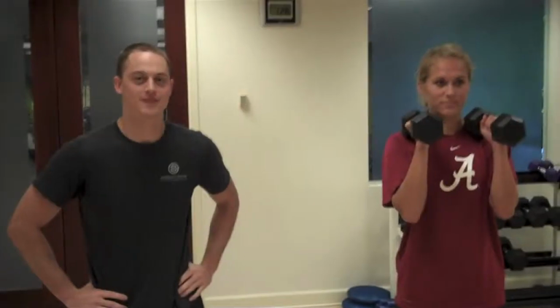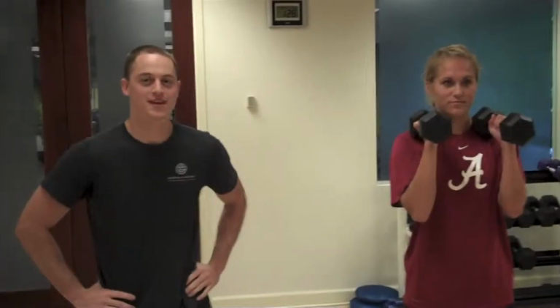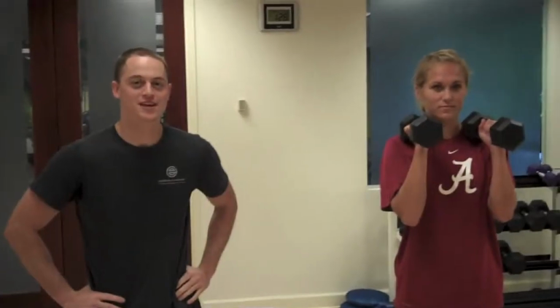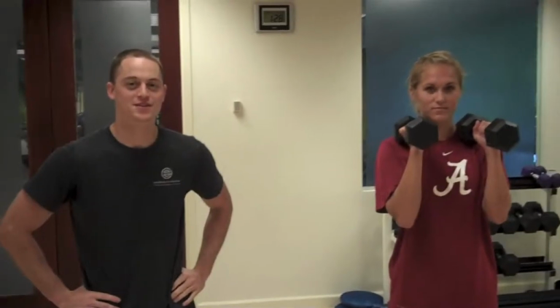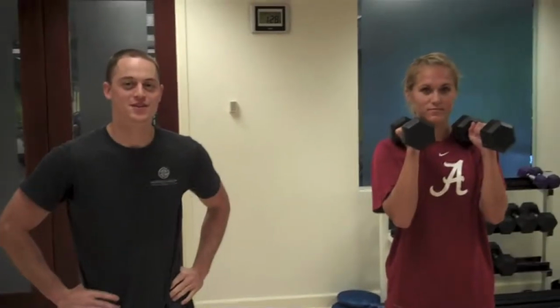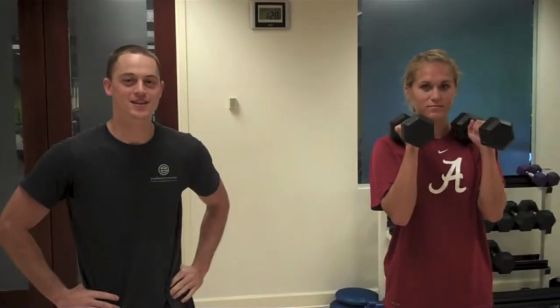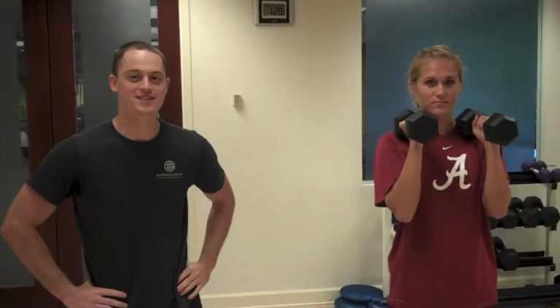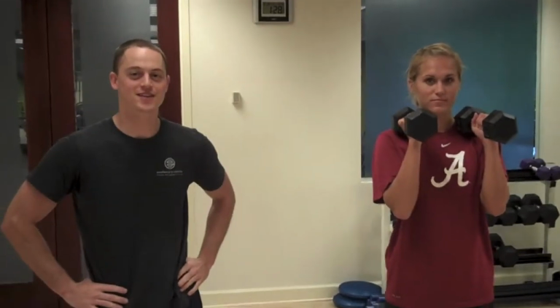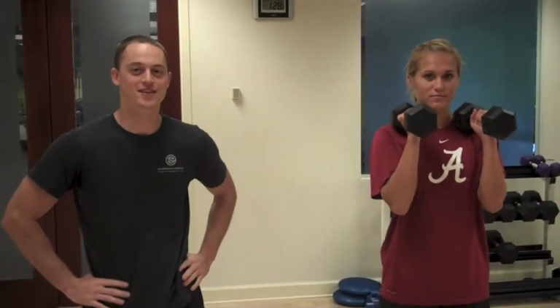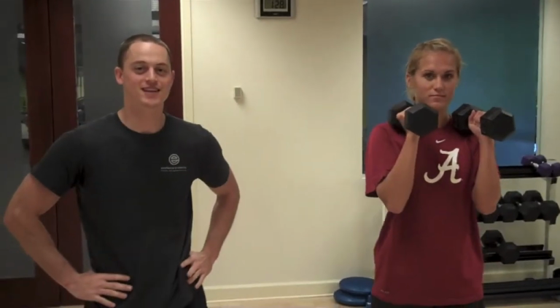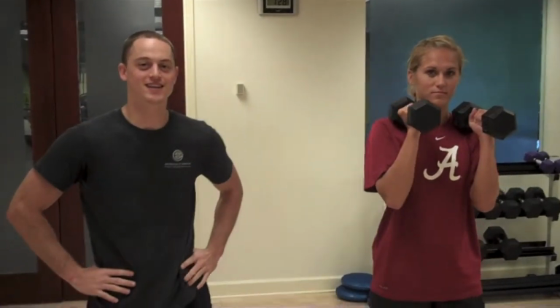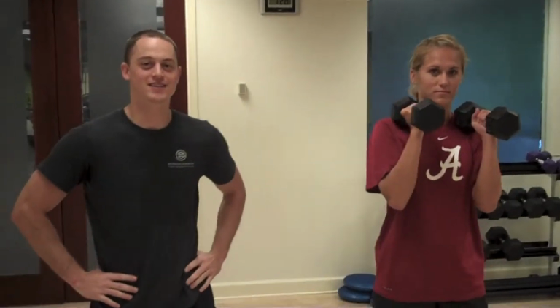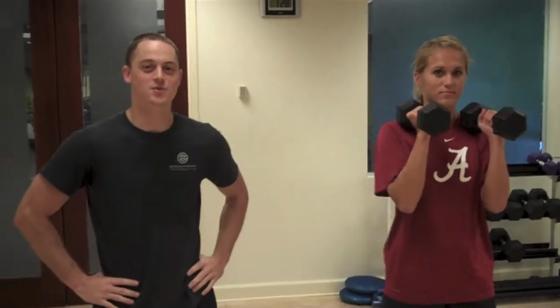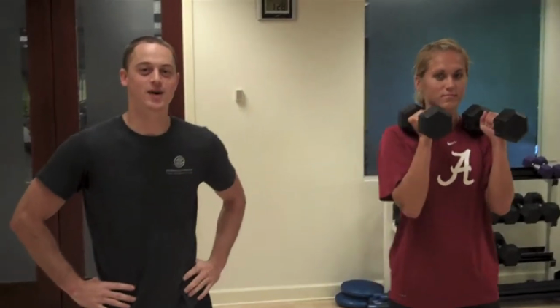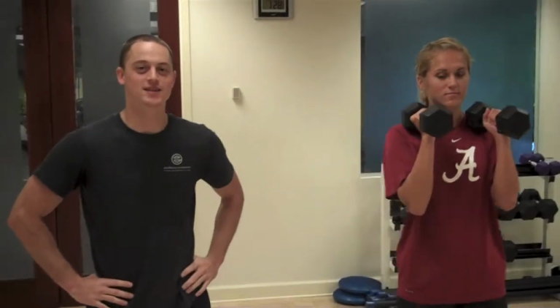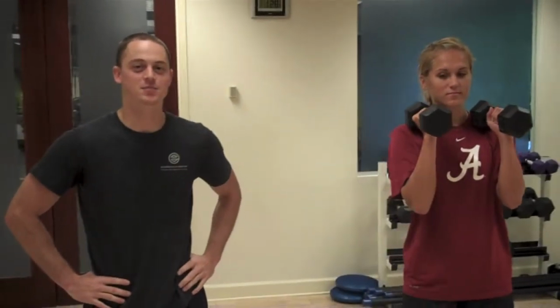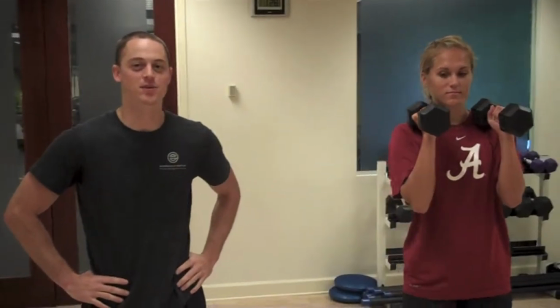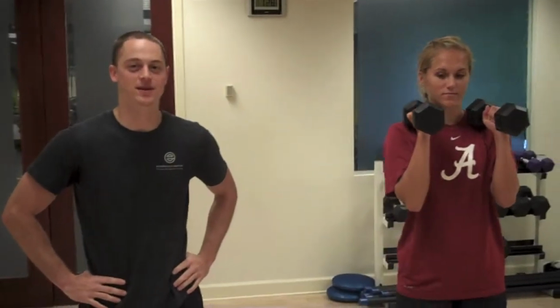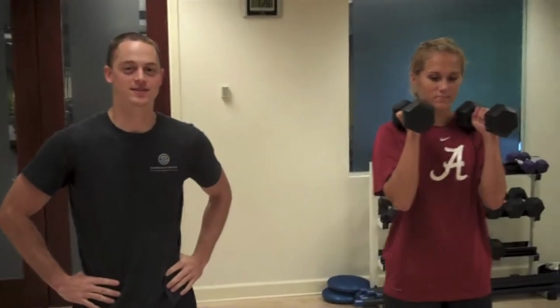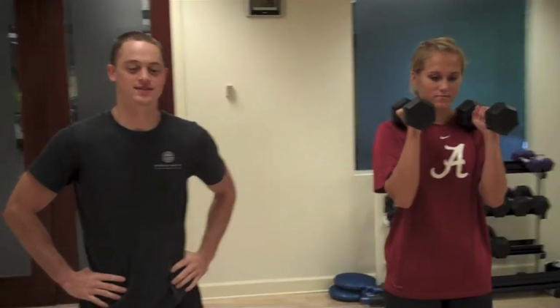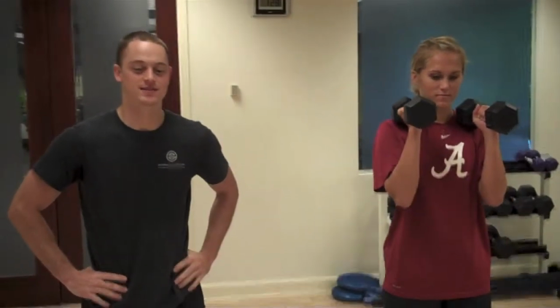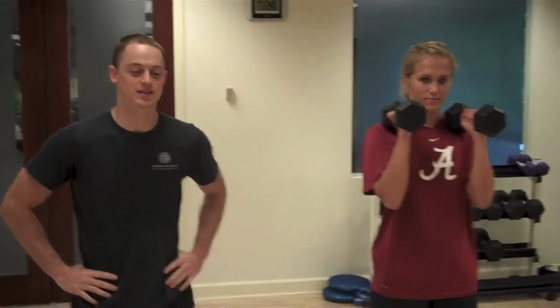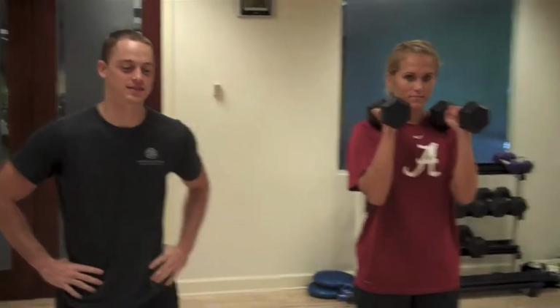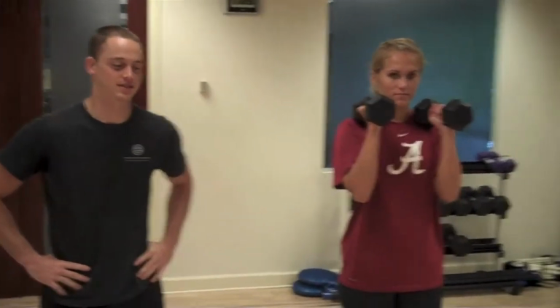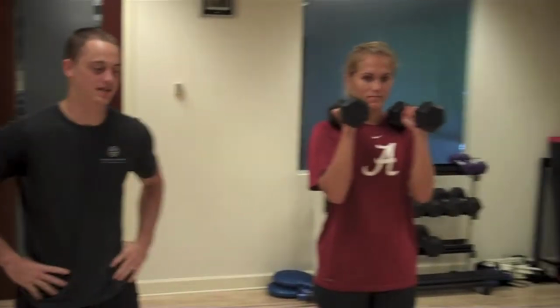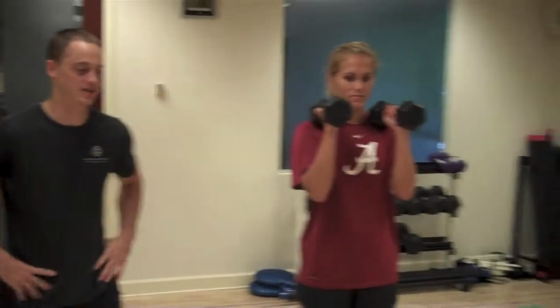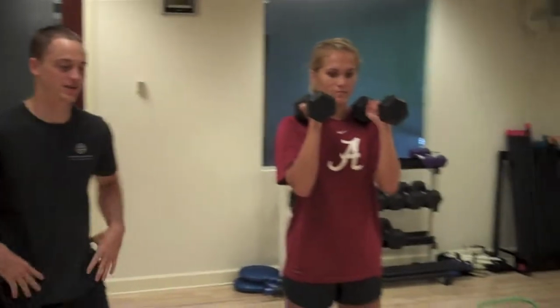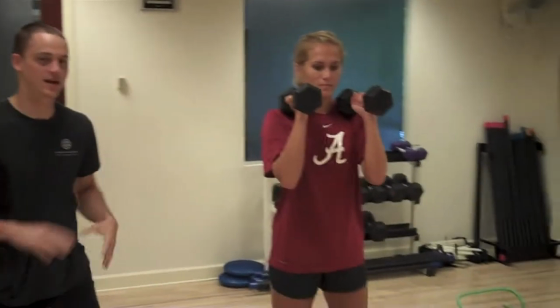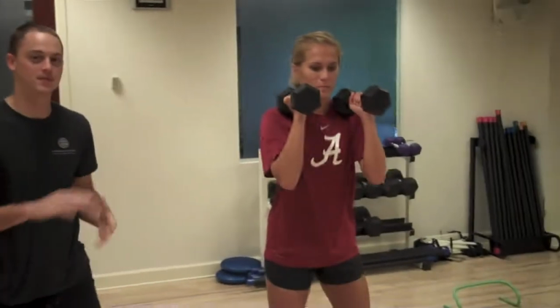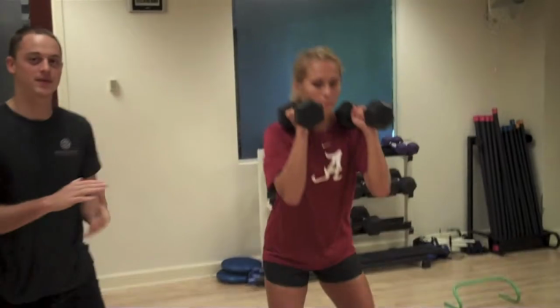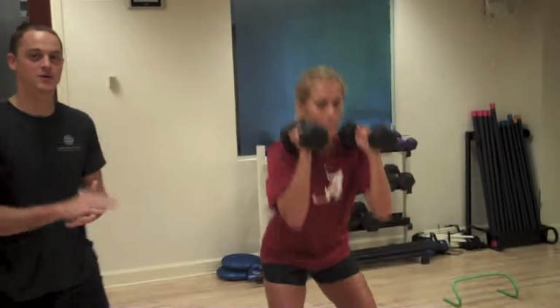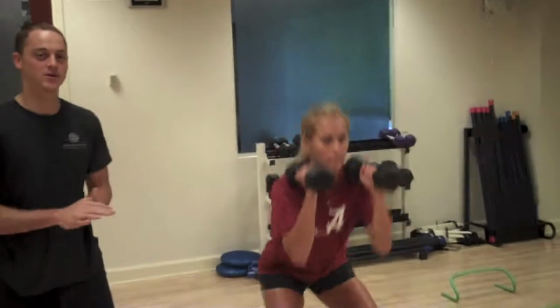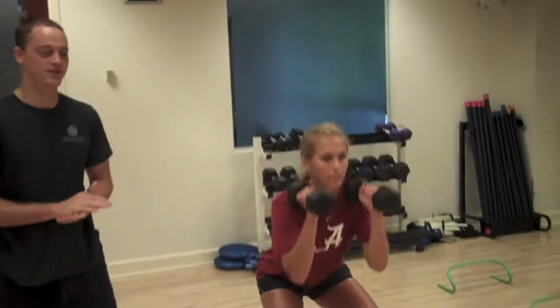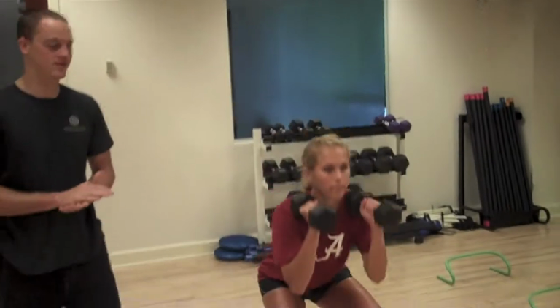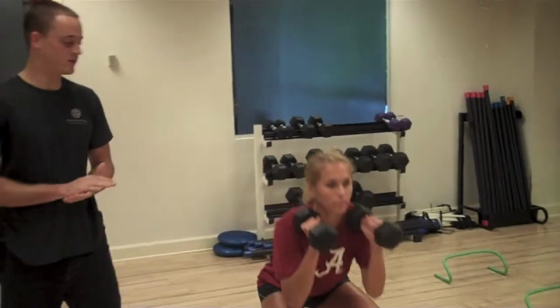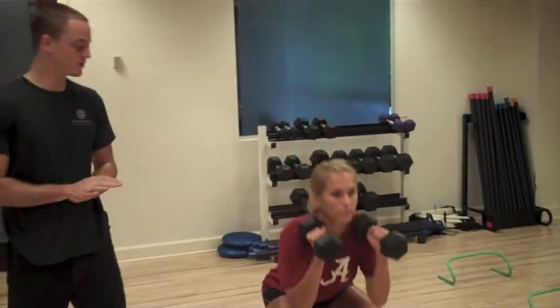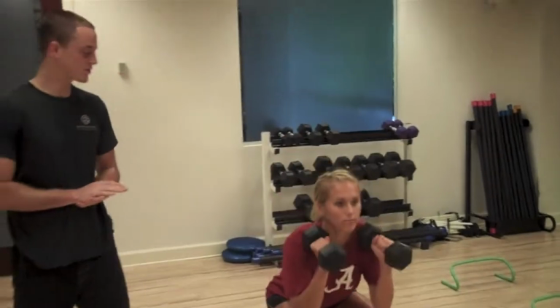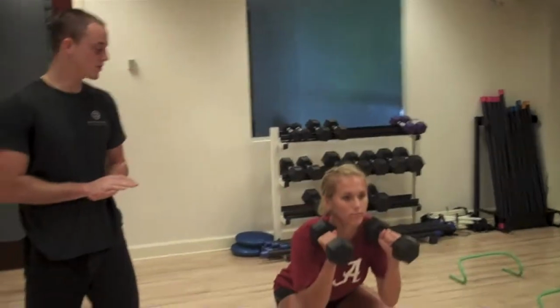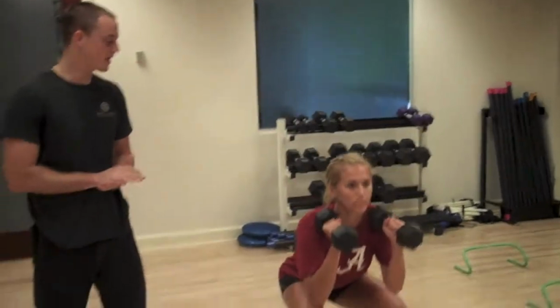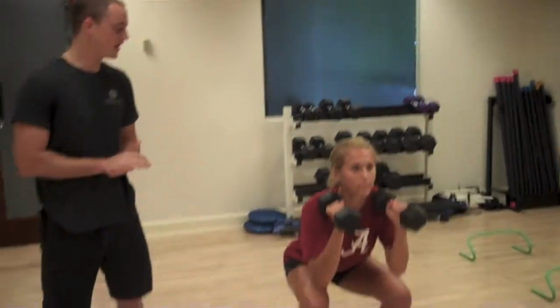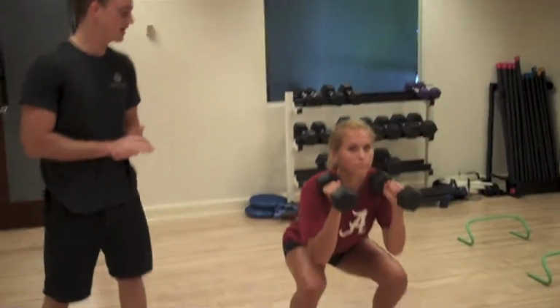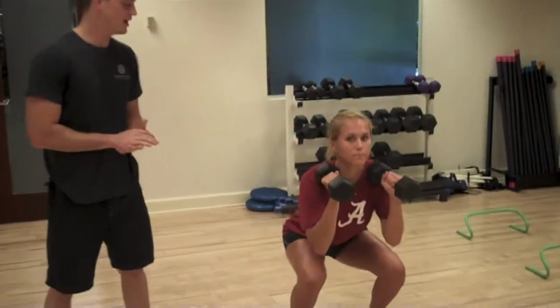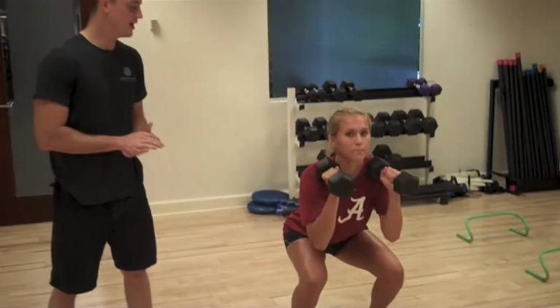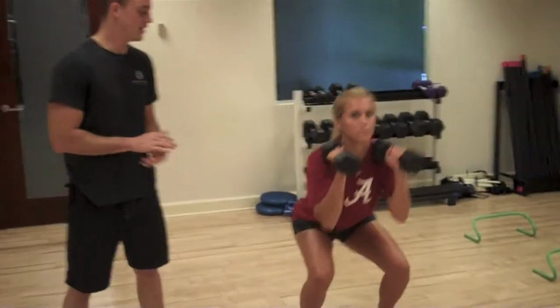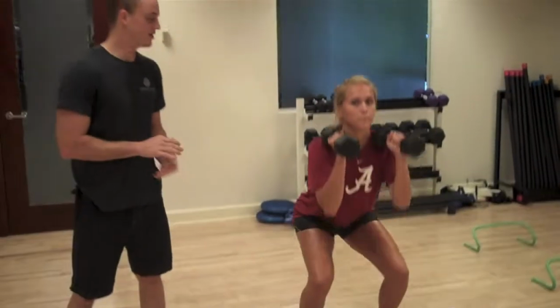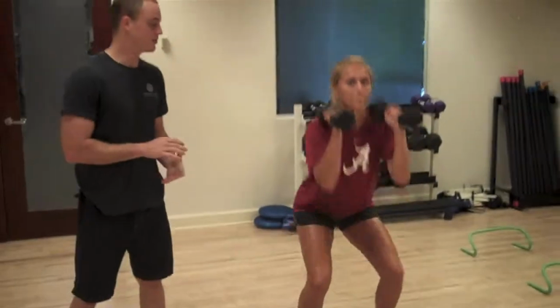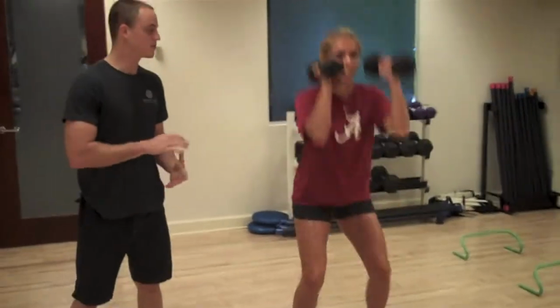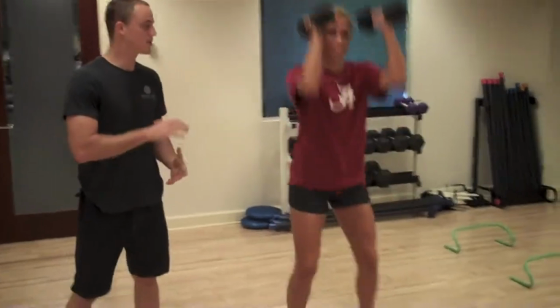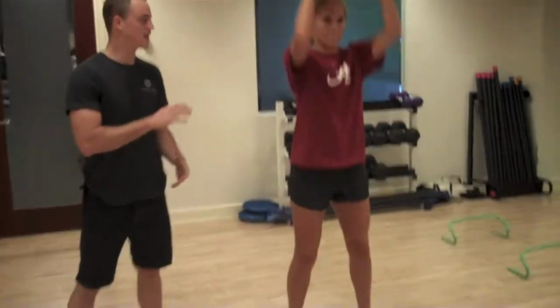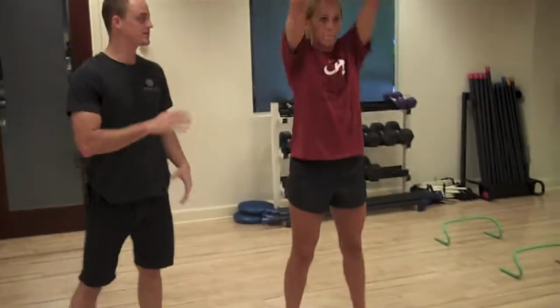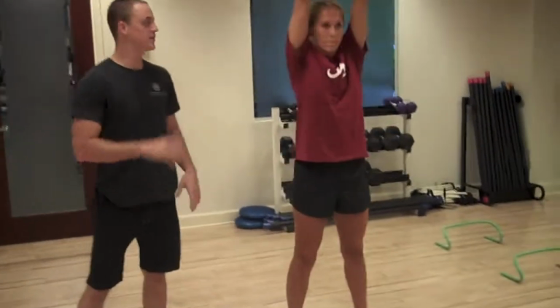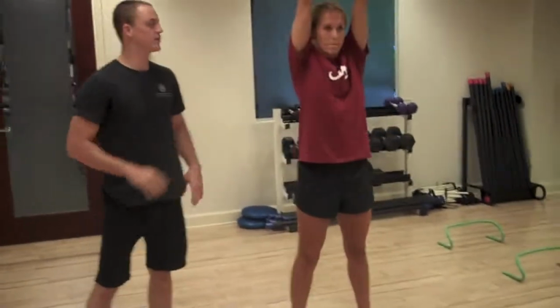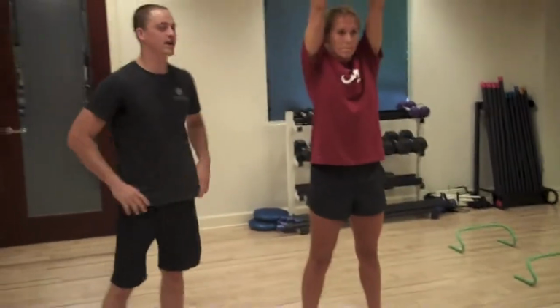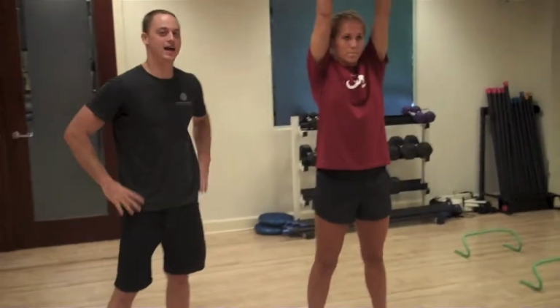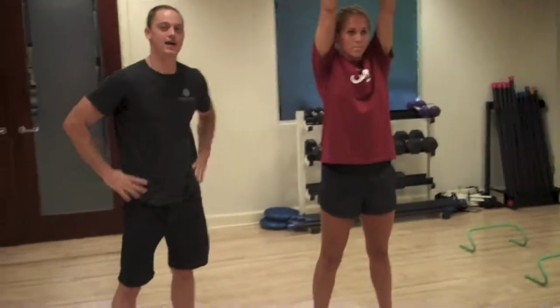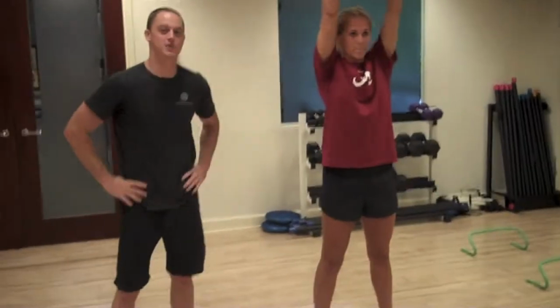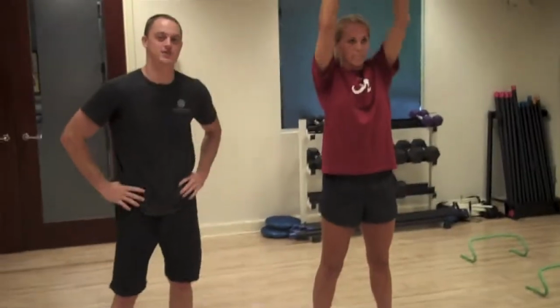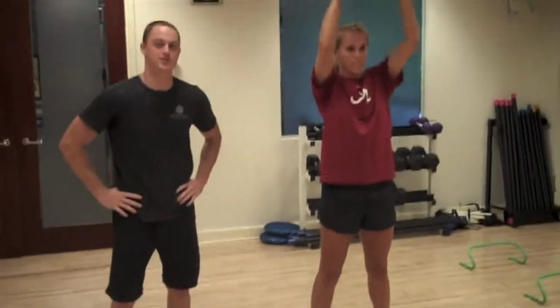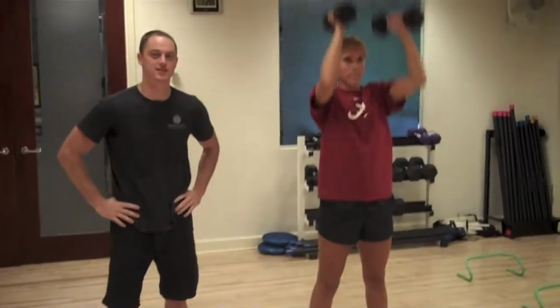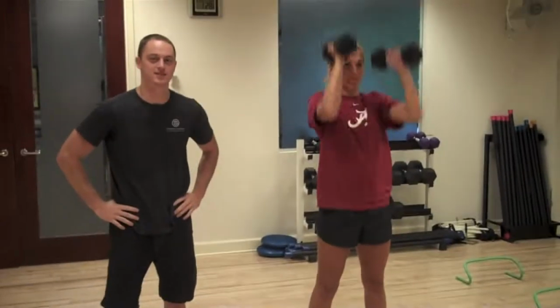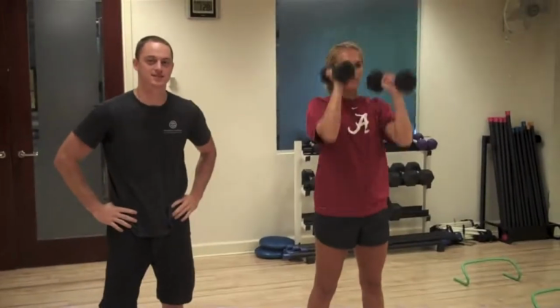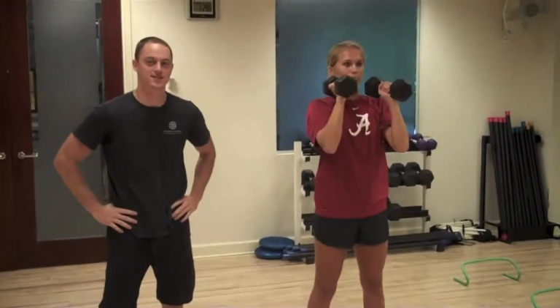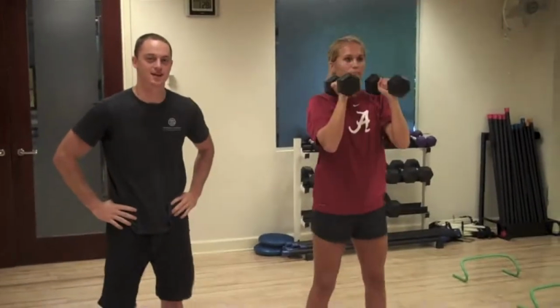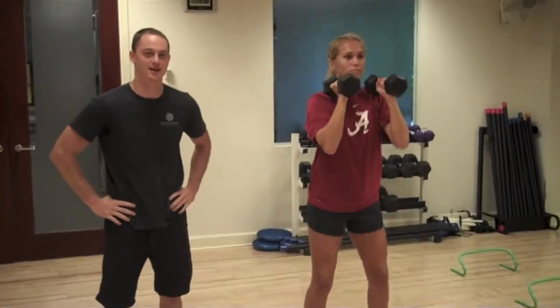These are the squat to presses. She's going to come into a full squat, and then press it overhead when she reaches the top.